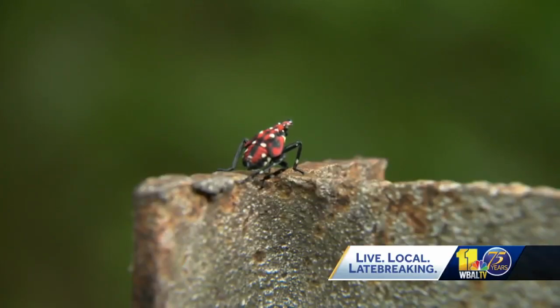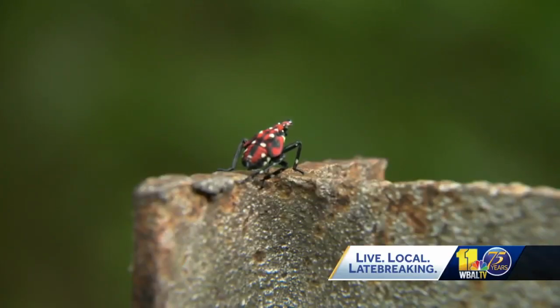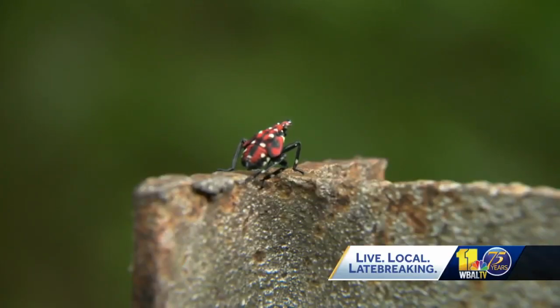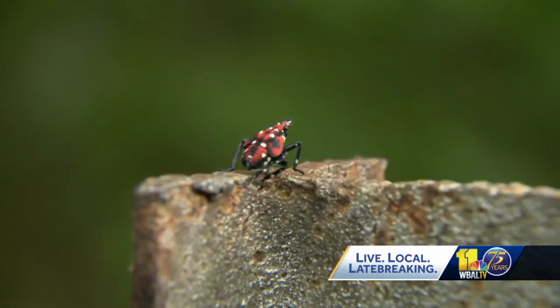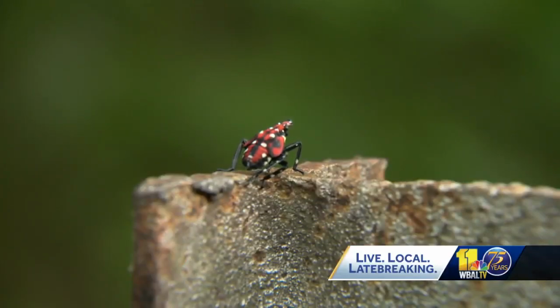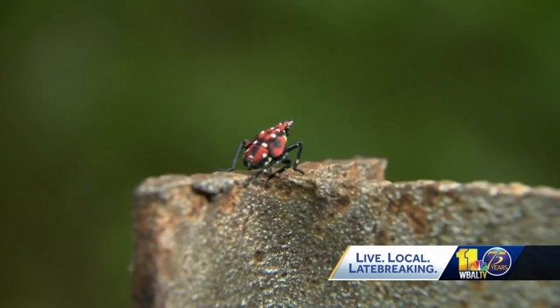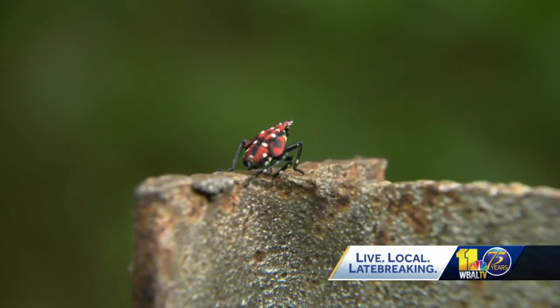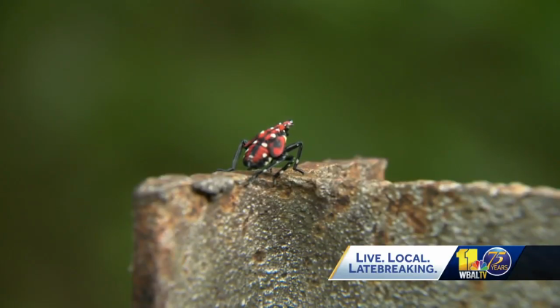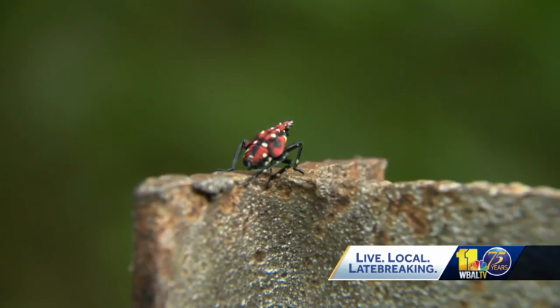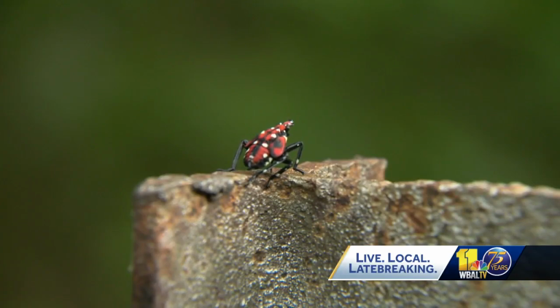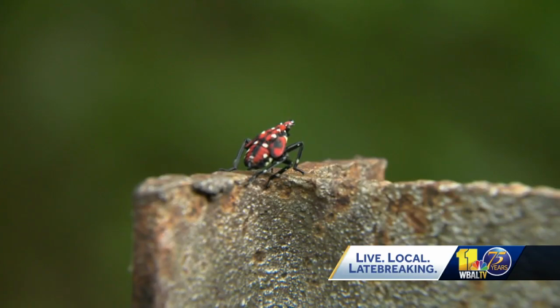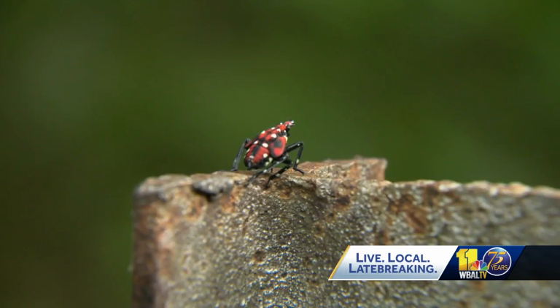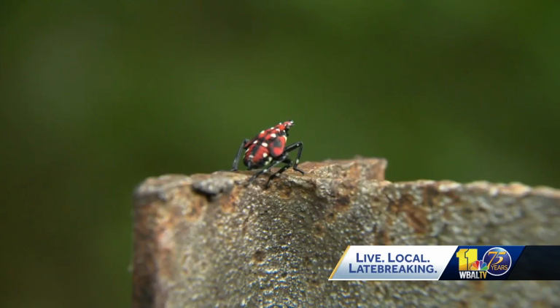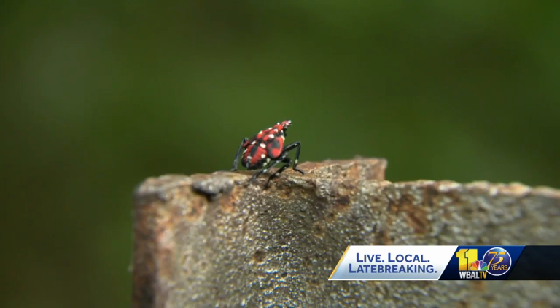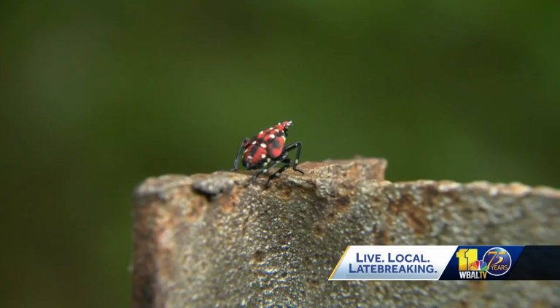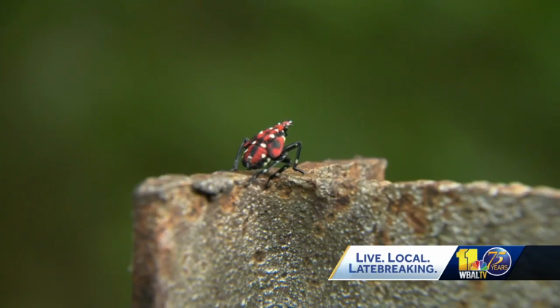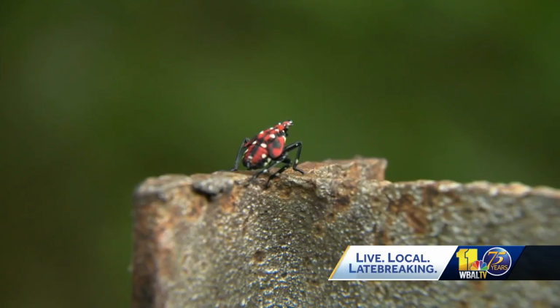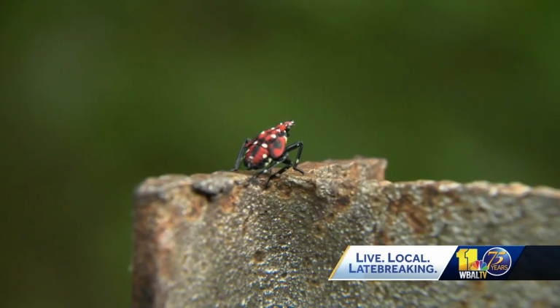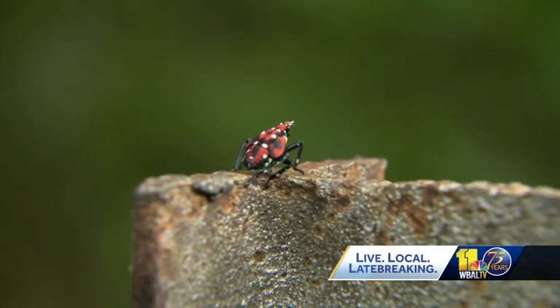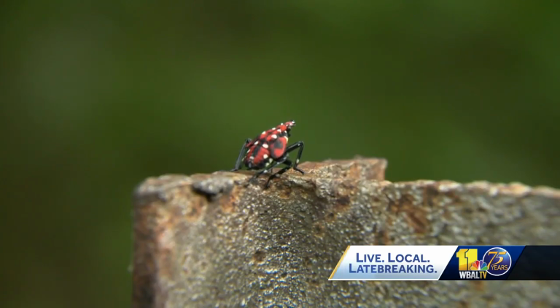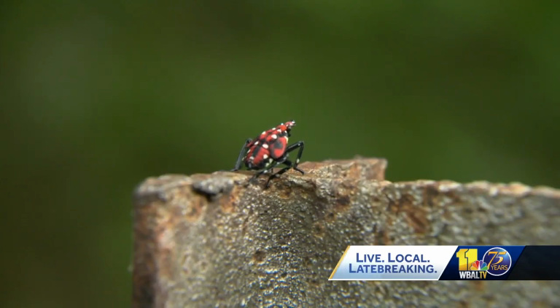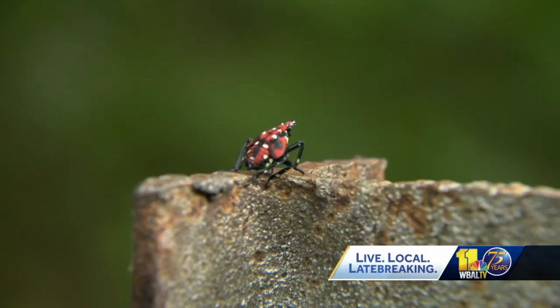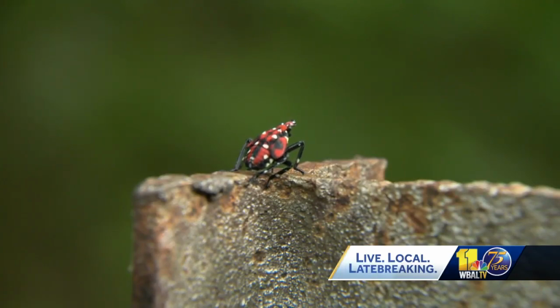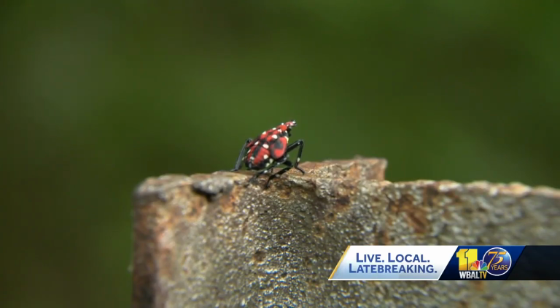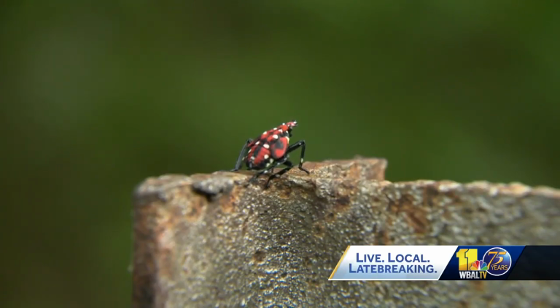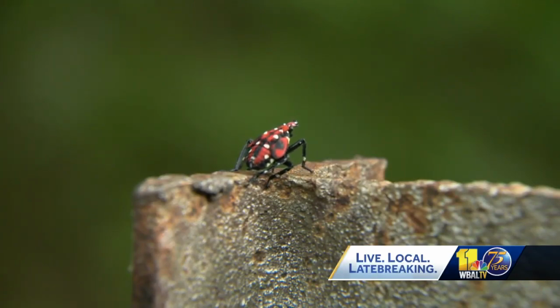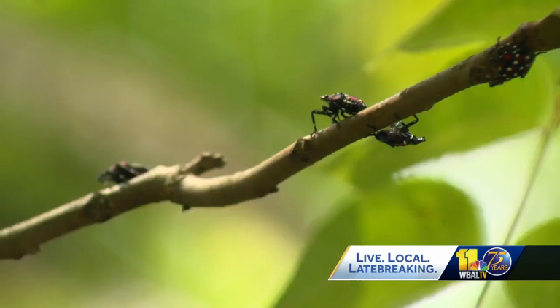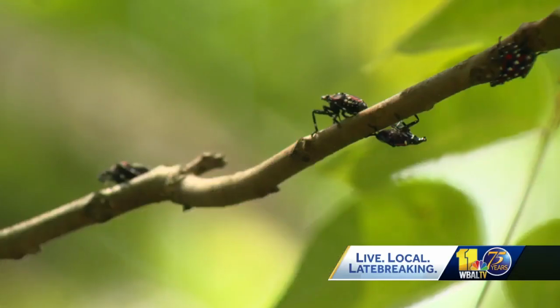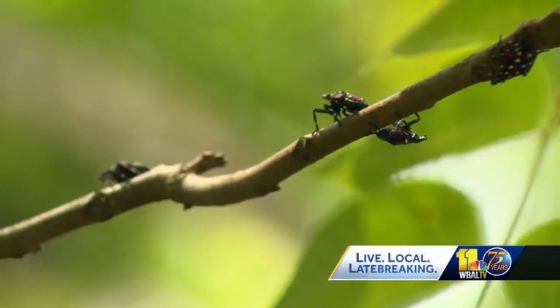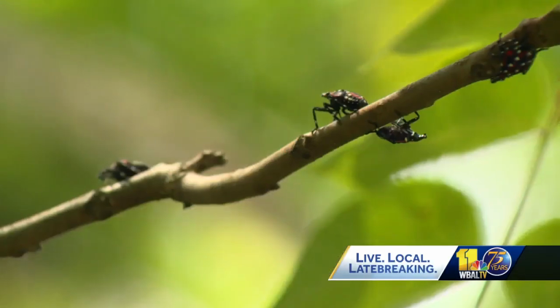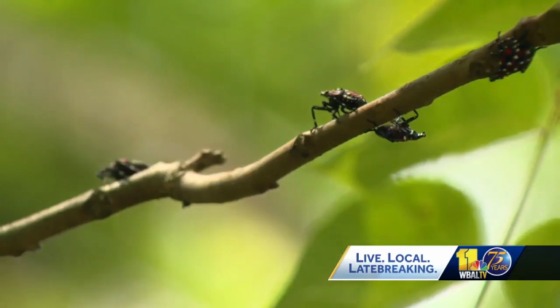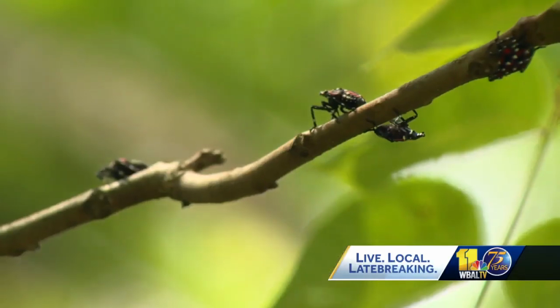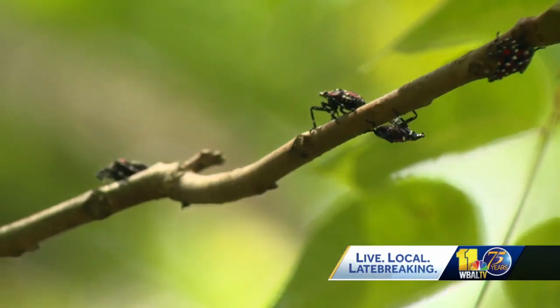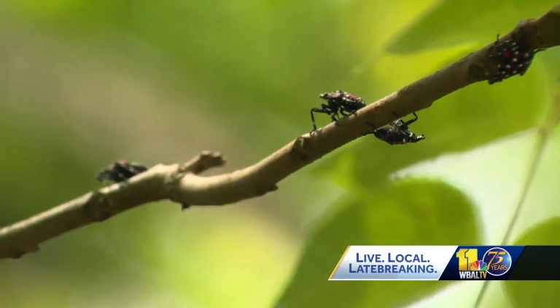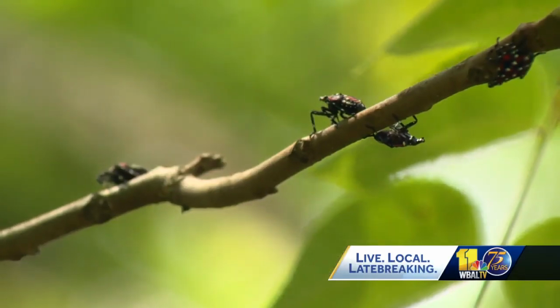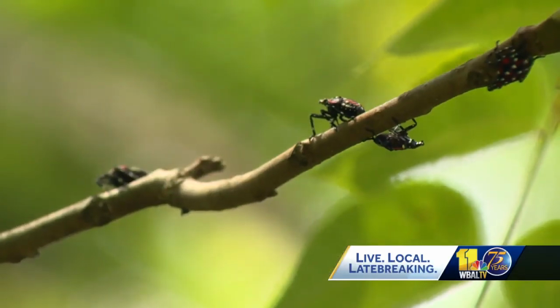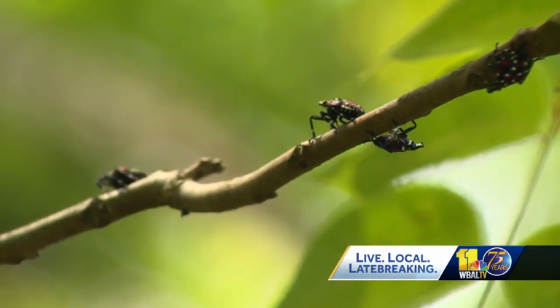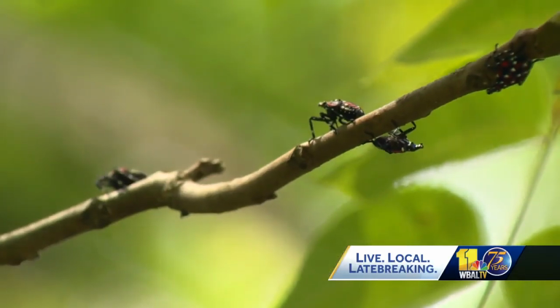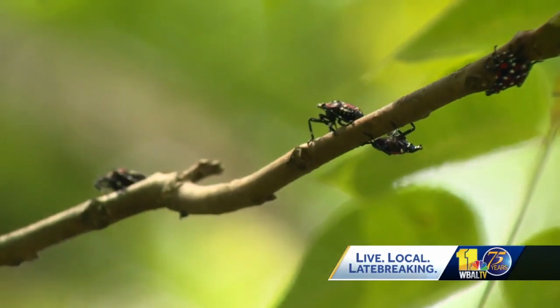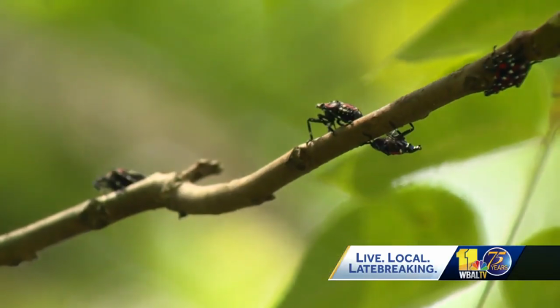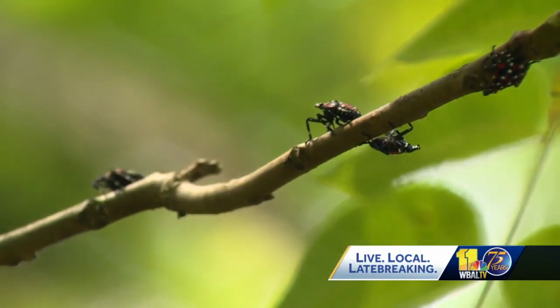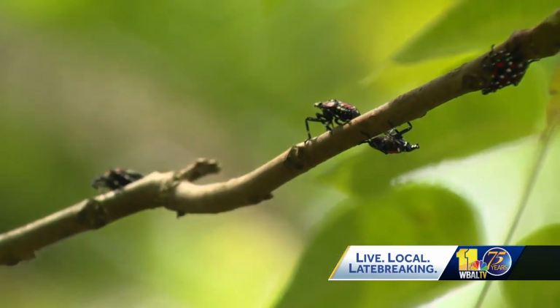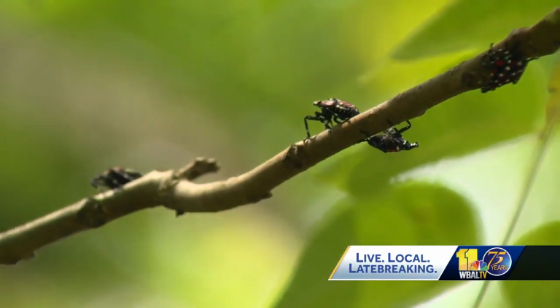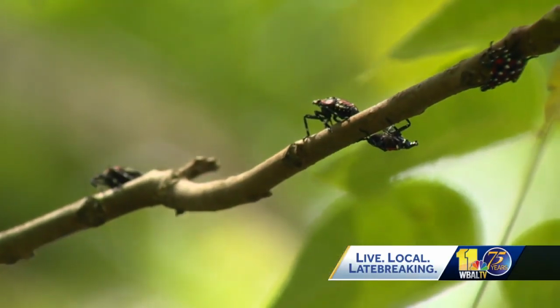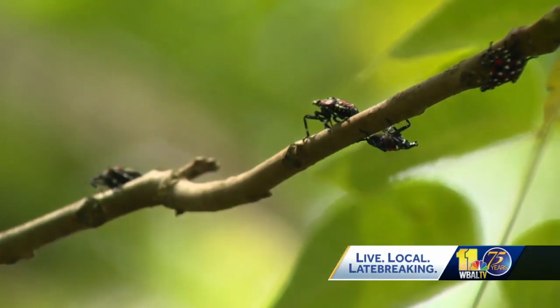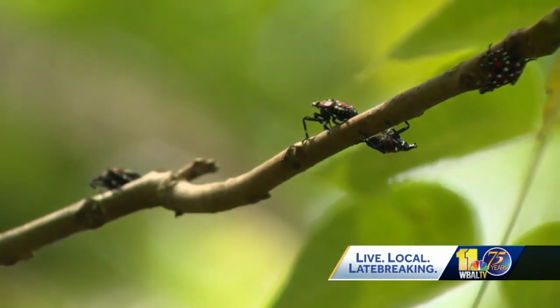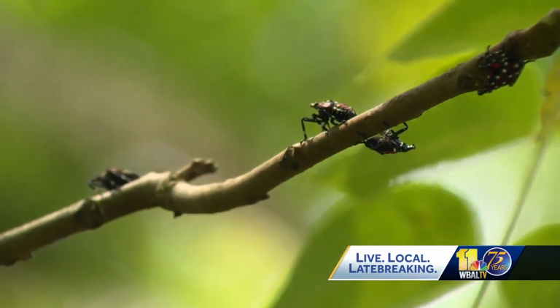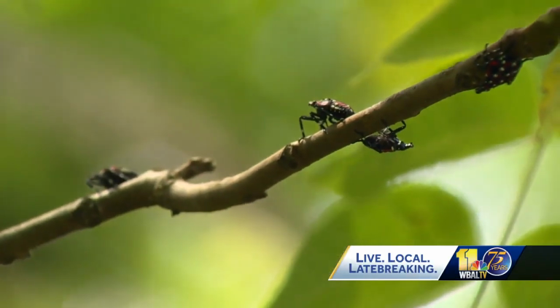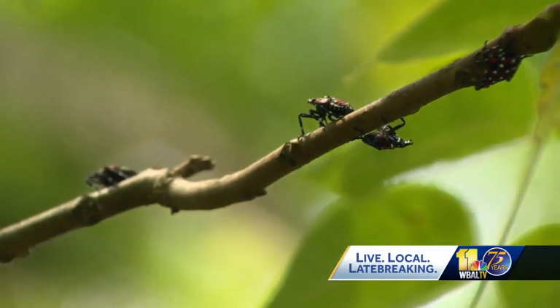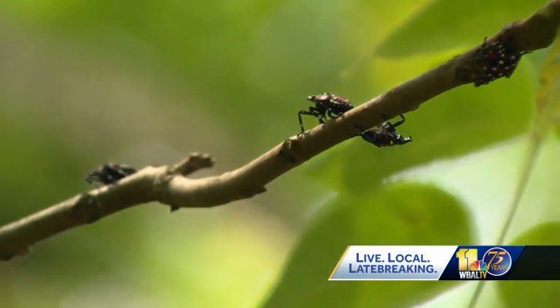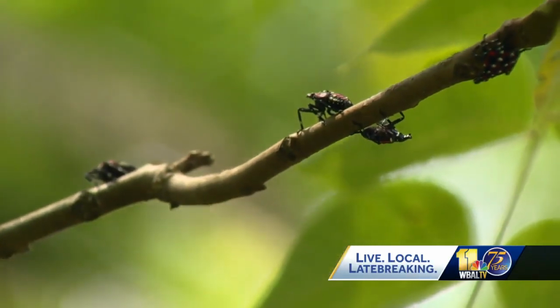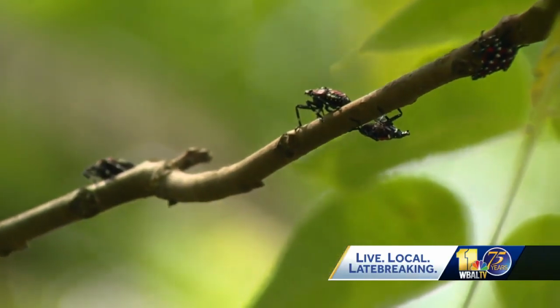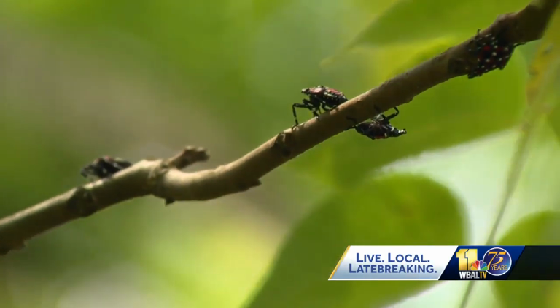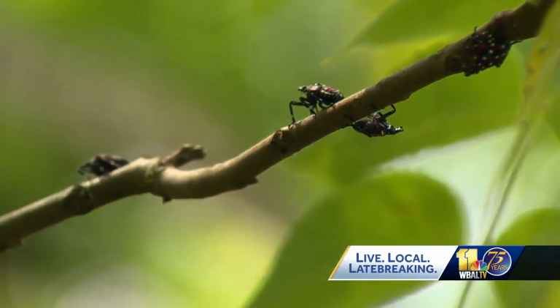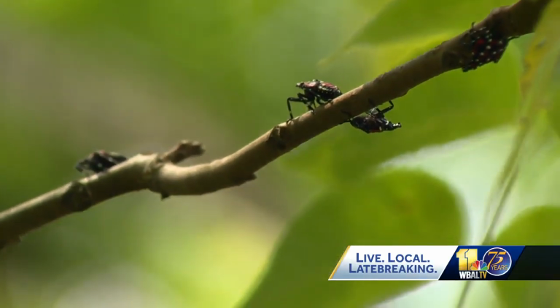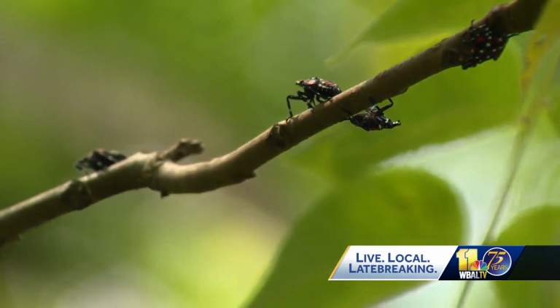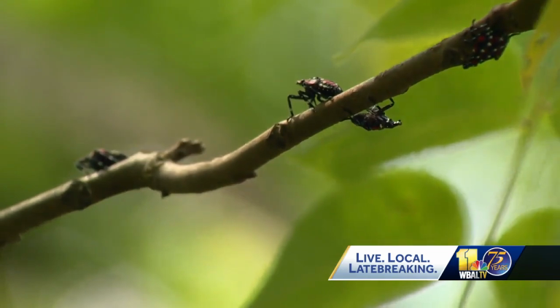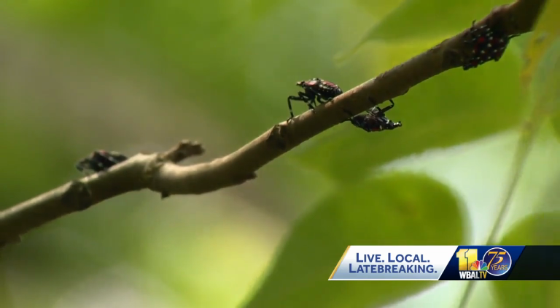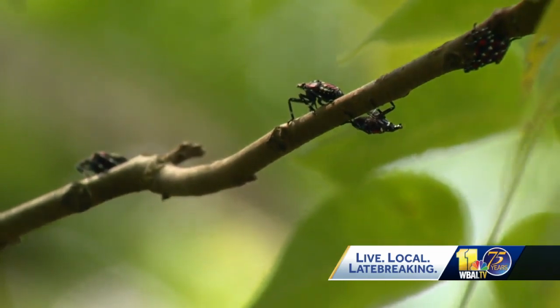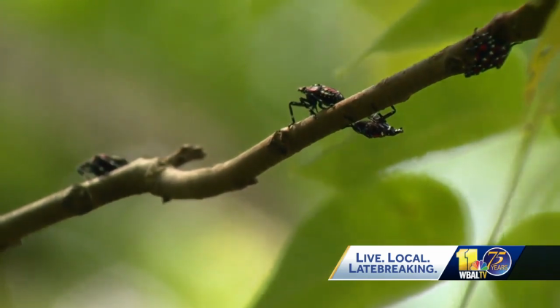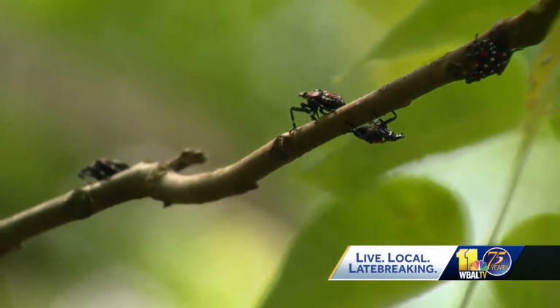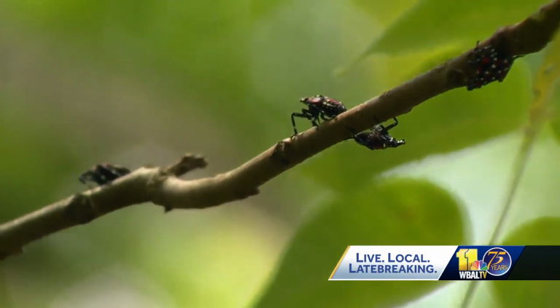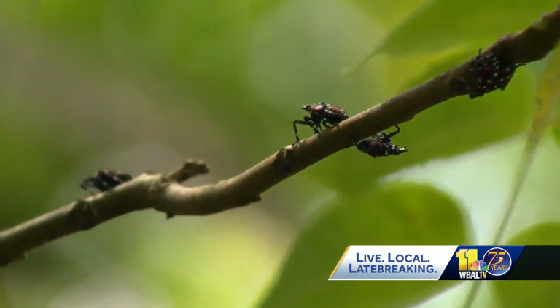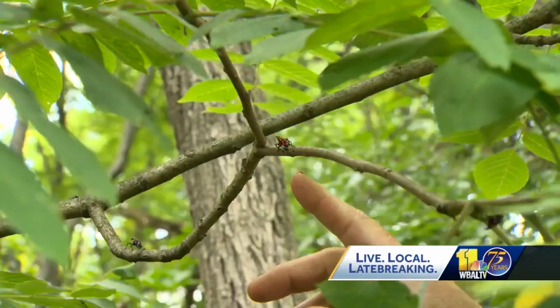The pests feed on grapes, apples, stone fruits, and other plants. The species is a threat to Maryland's vineyards, orchards, and nurseries.